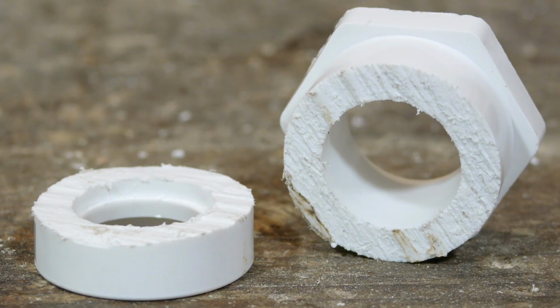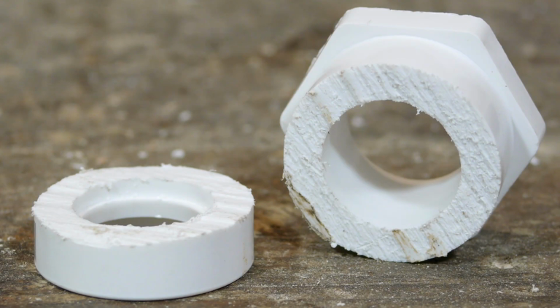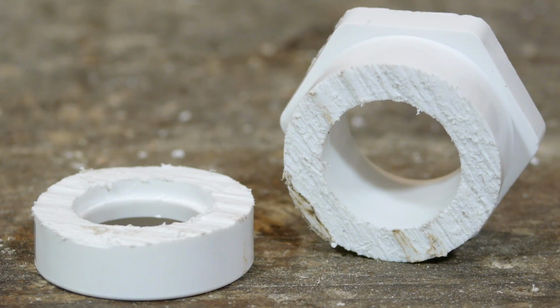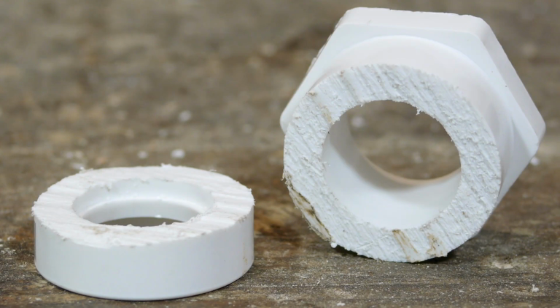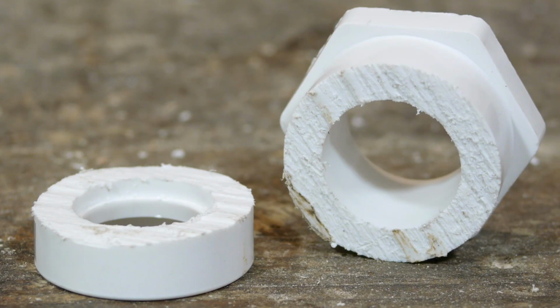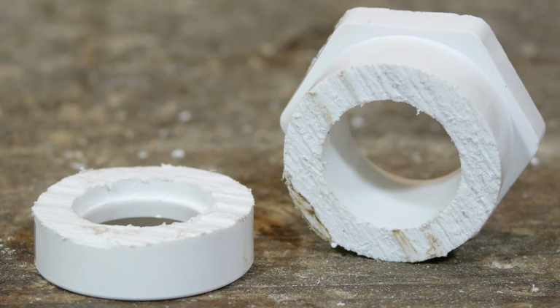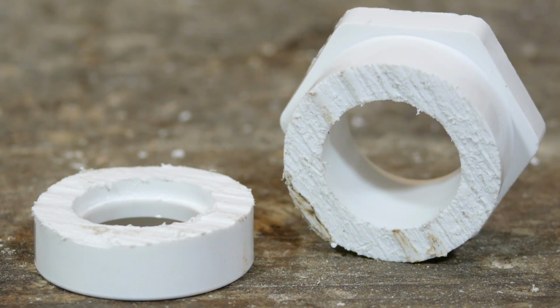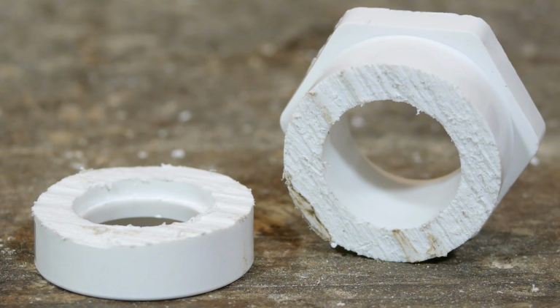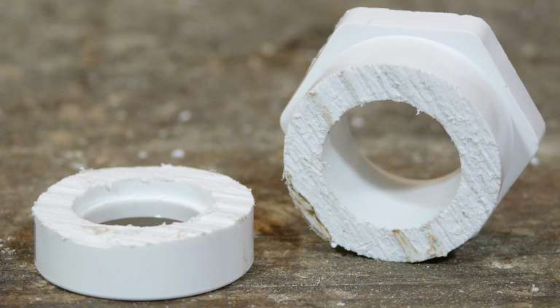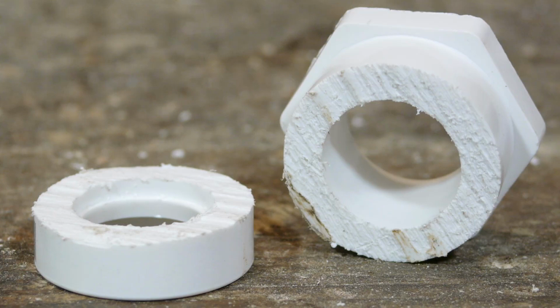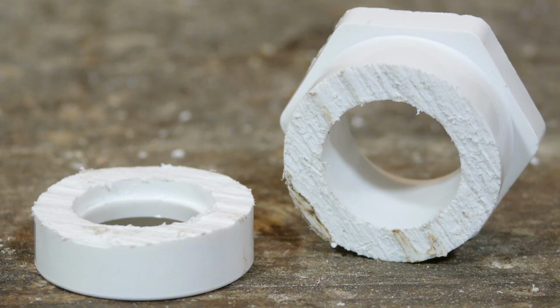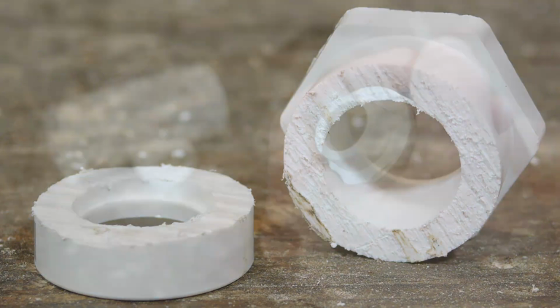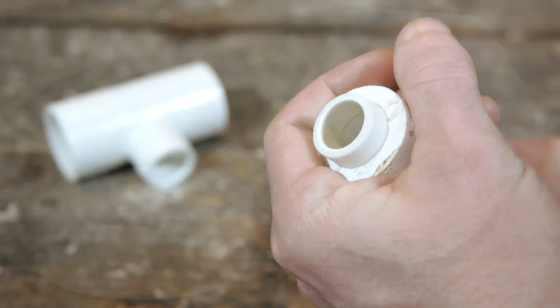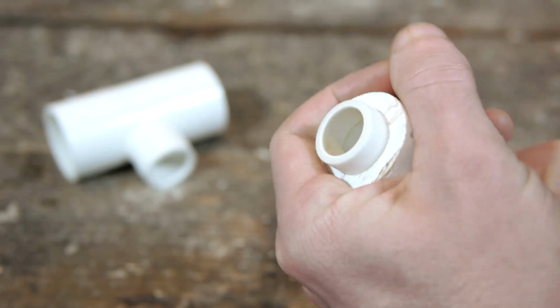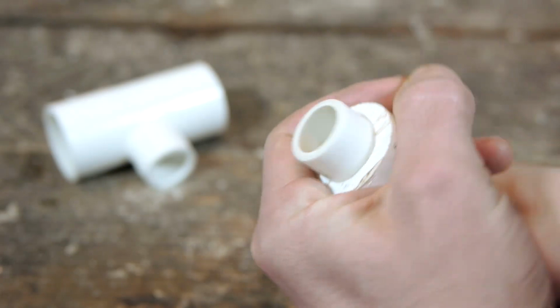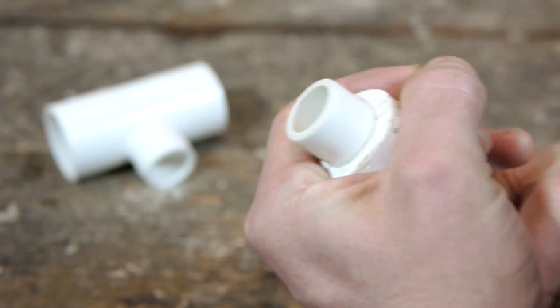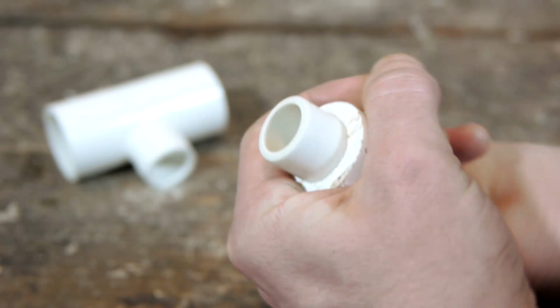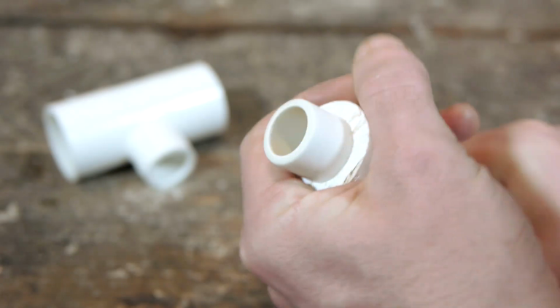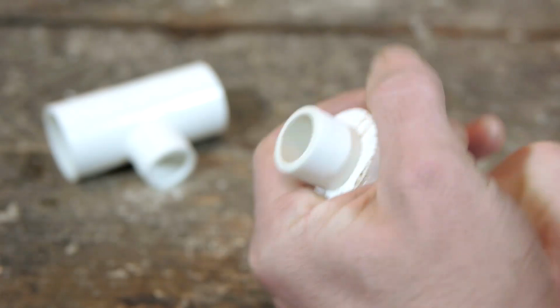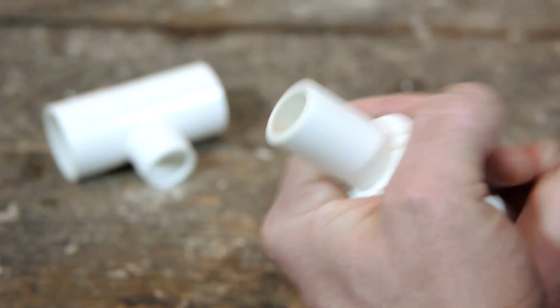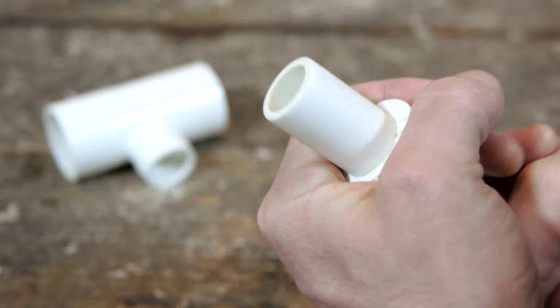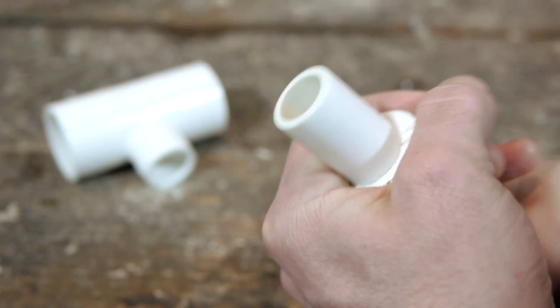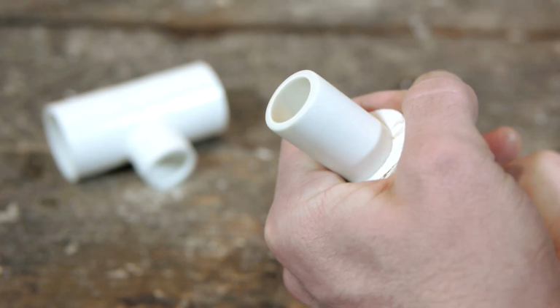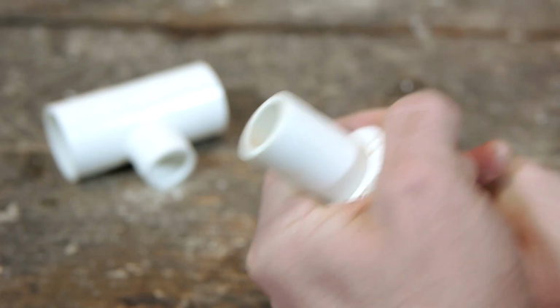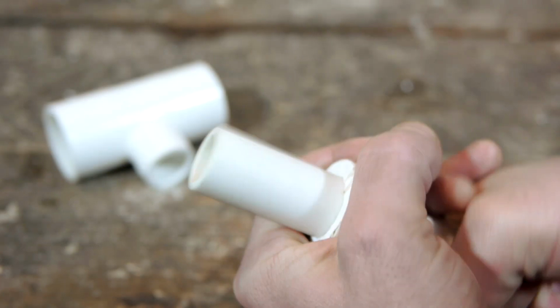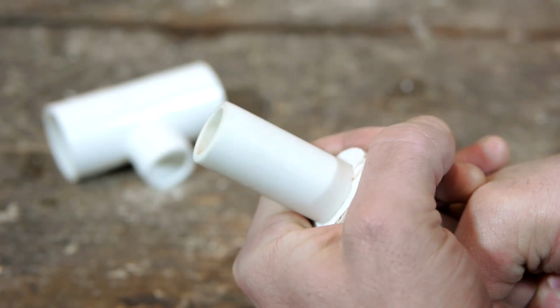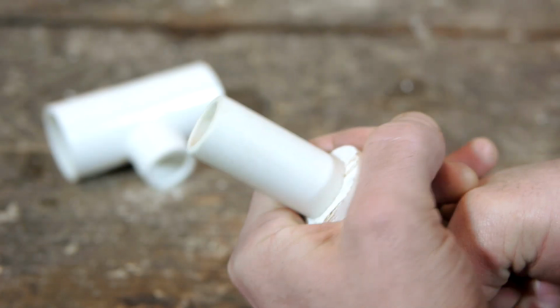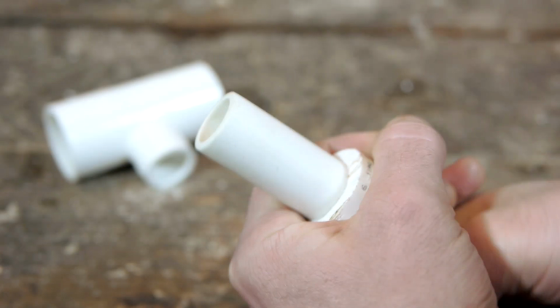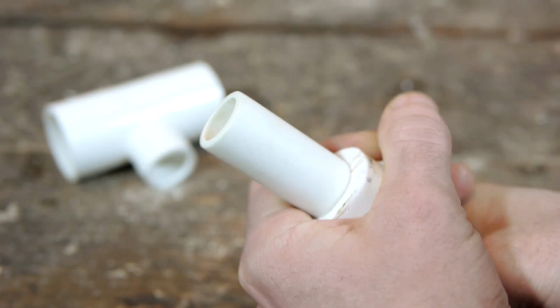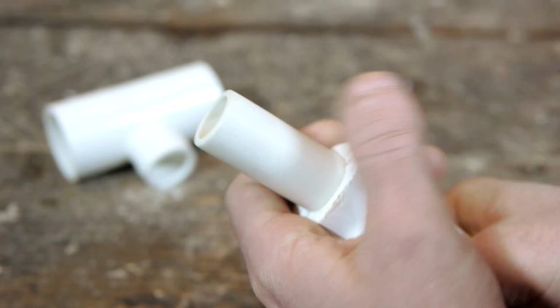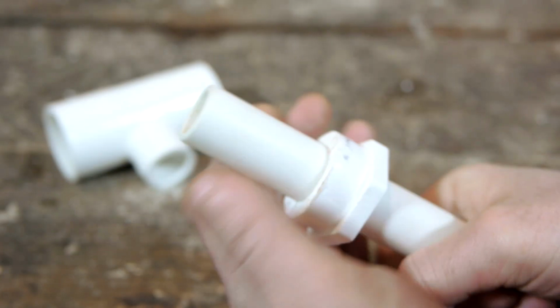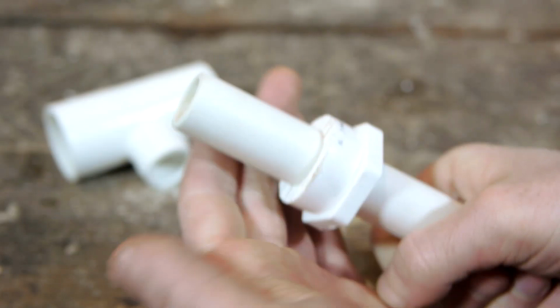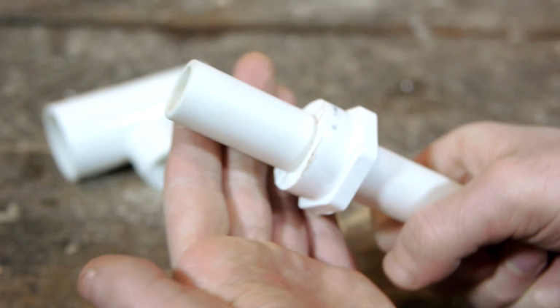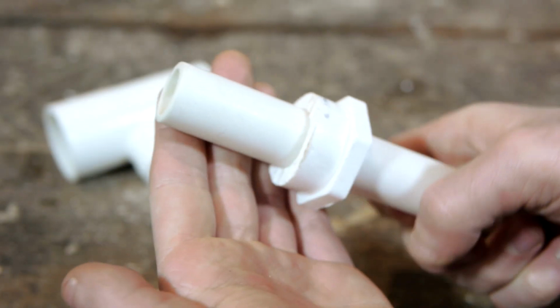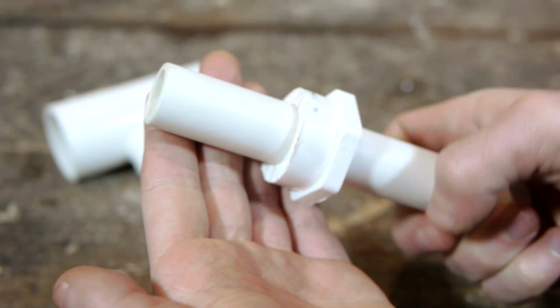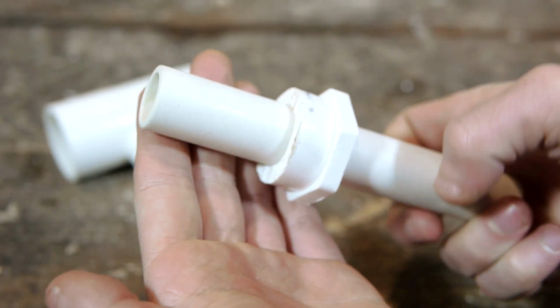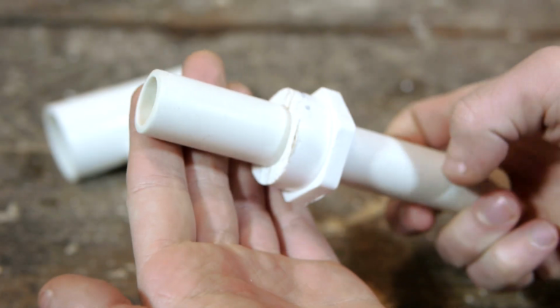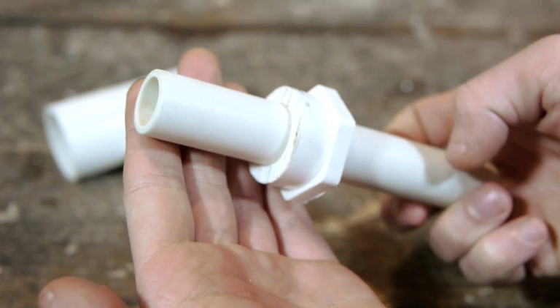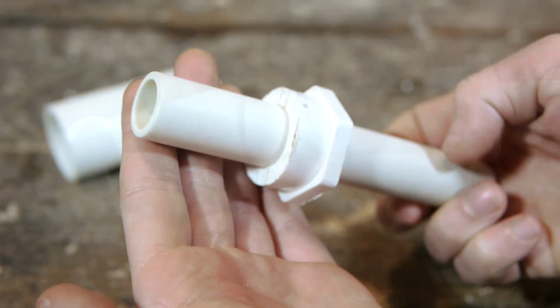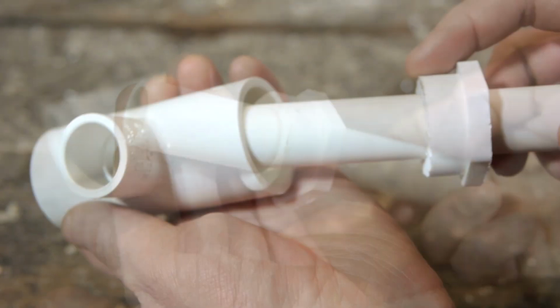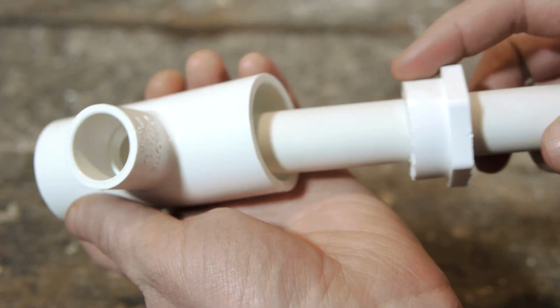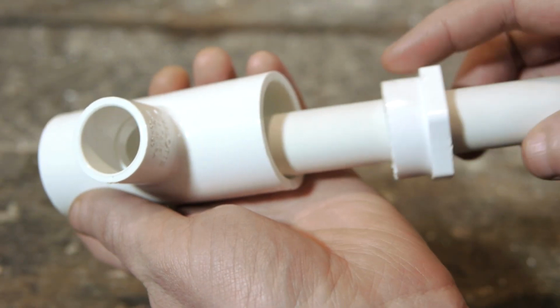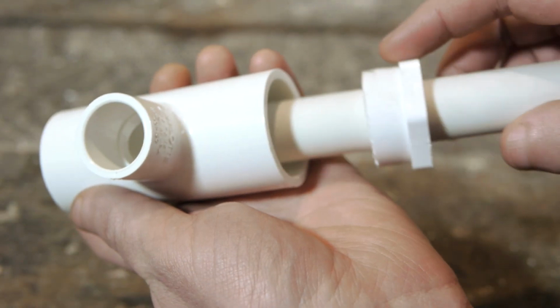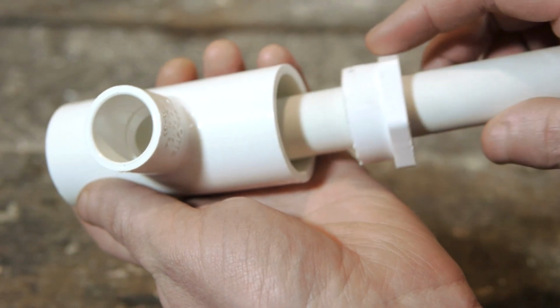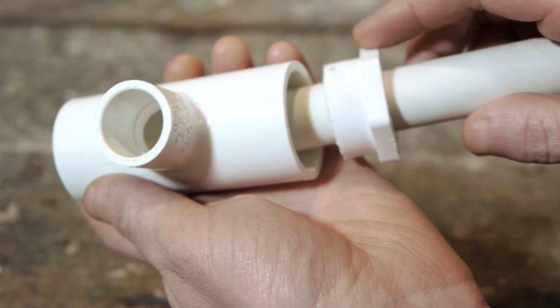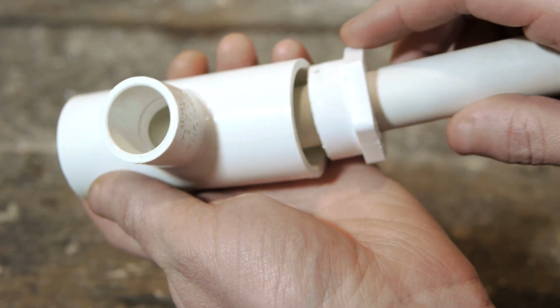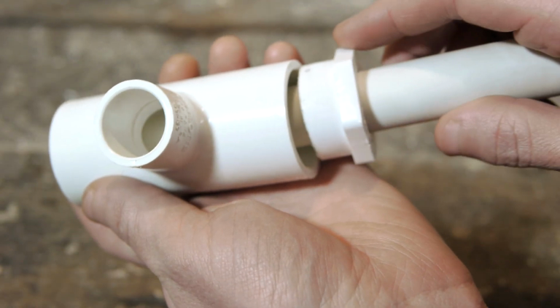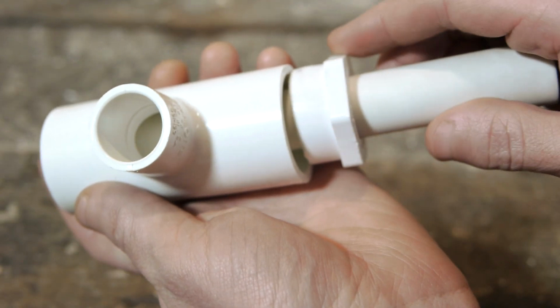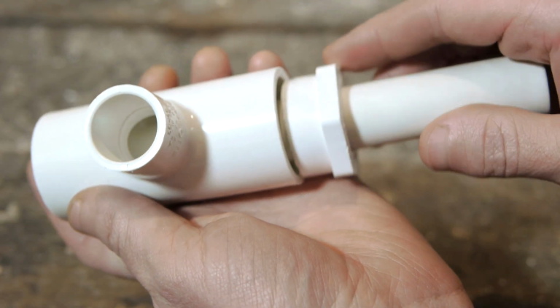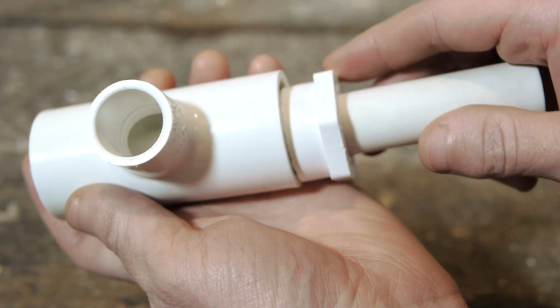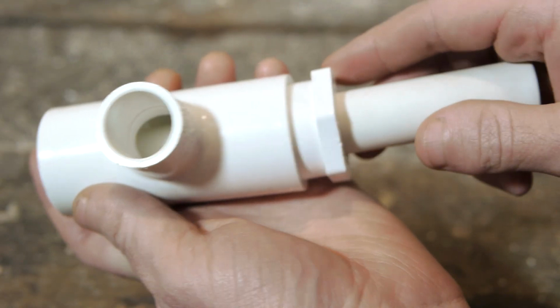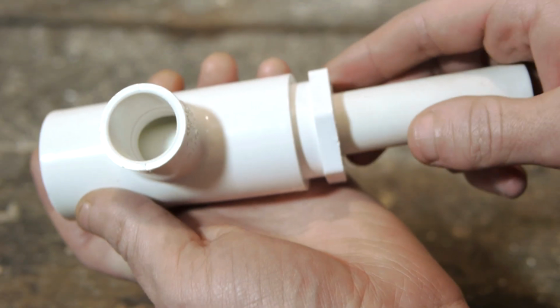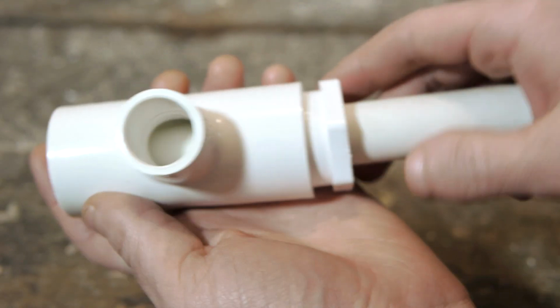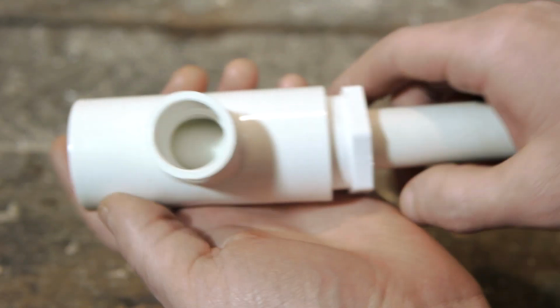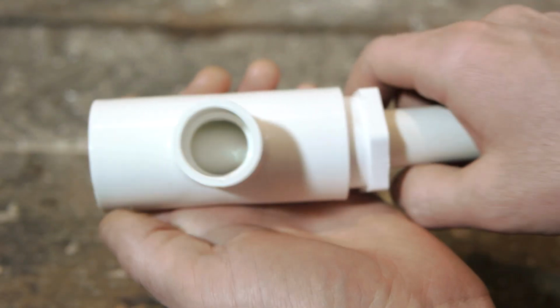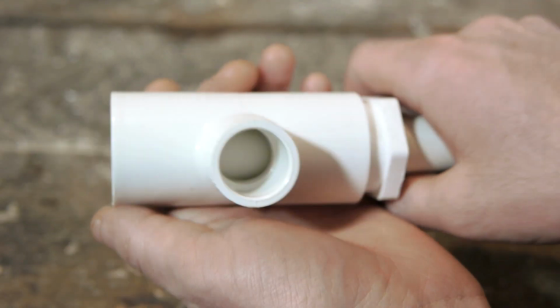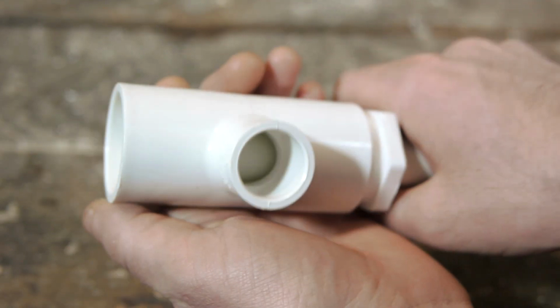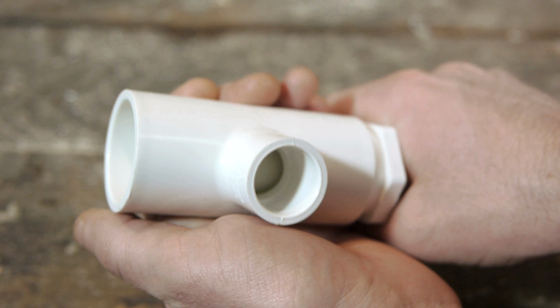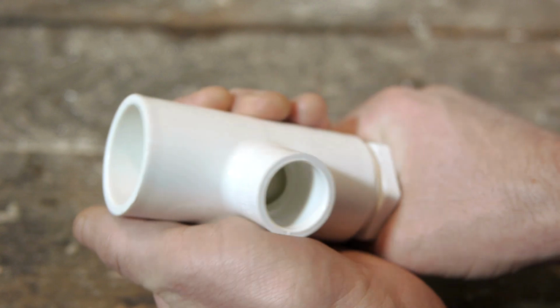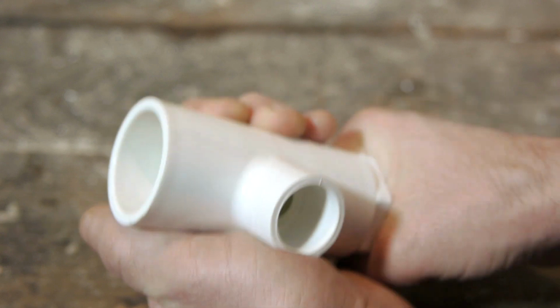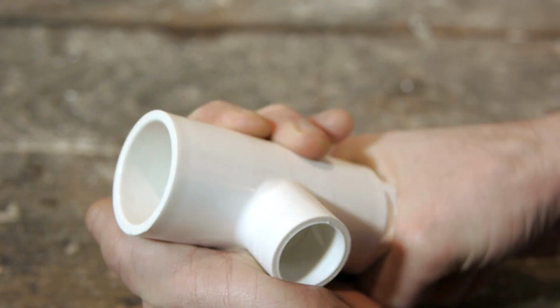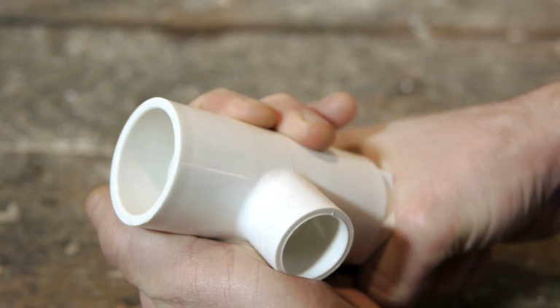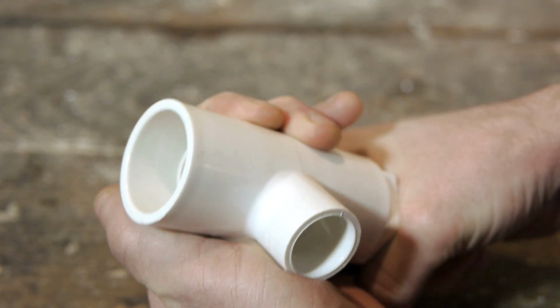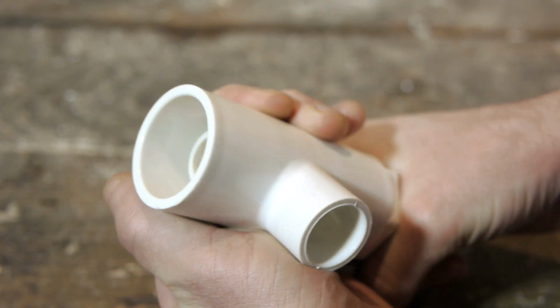The six inch length of pipe should now fit all the way through, so when pressed into one end of the tee a portion will extend through the center.